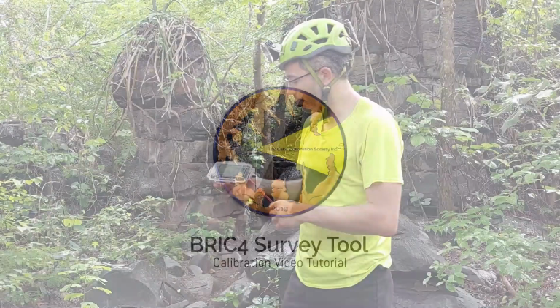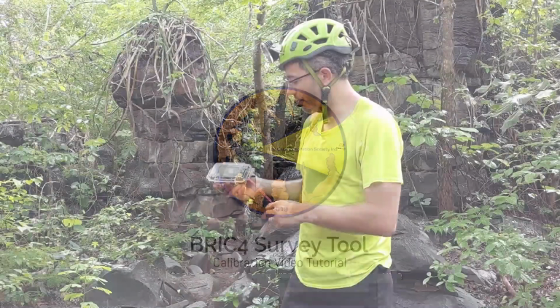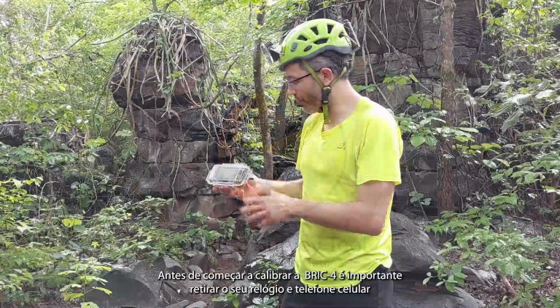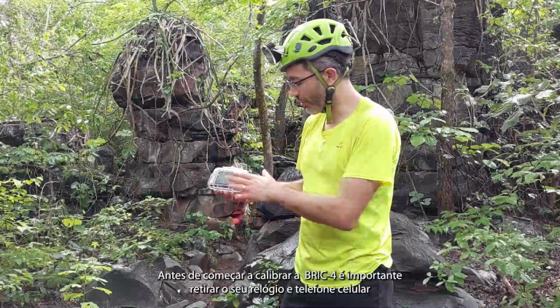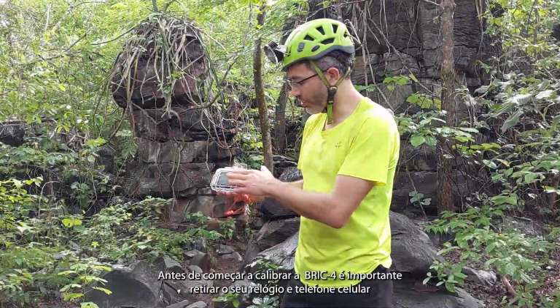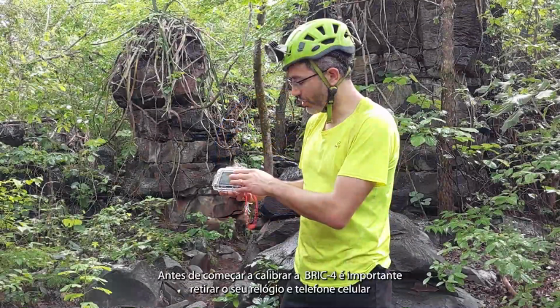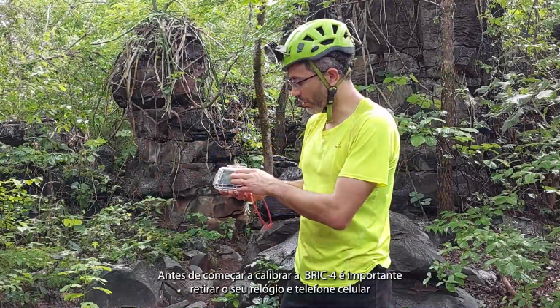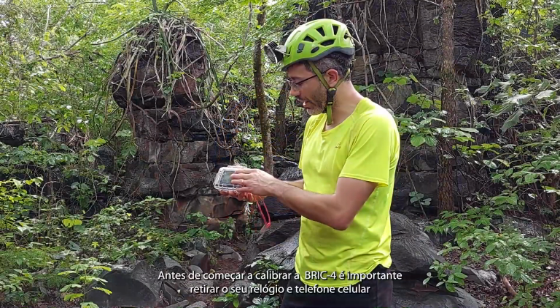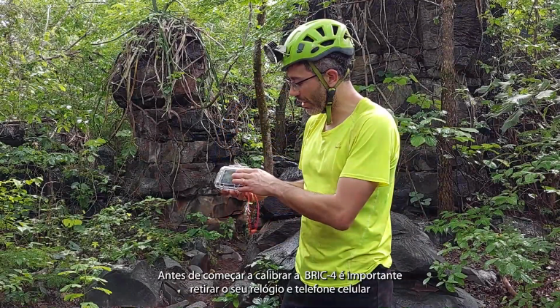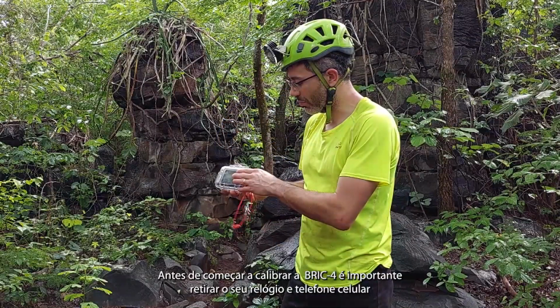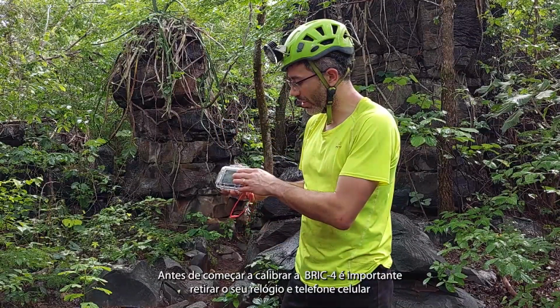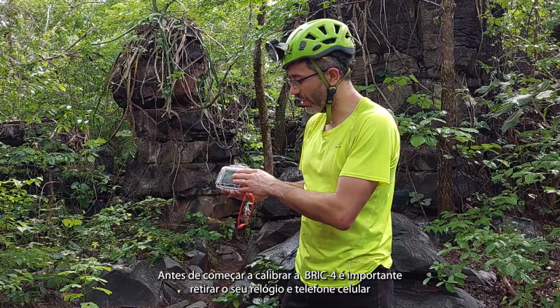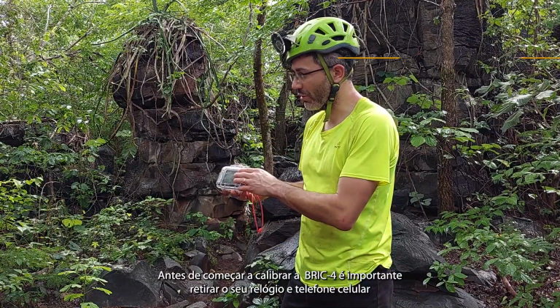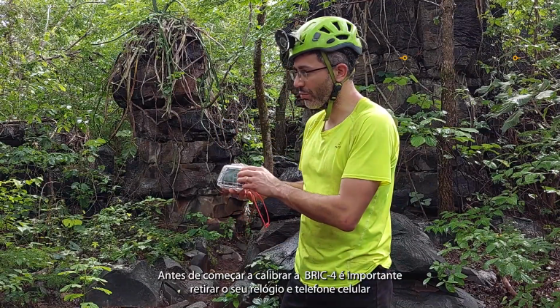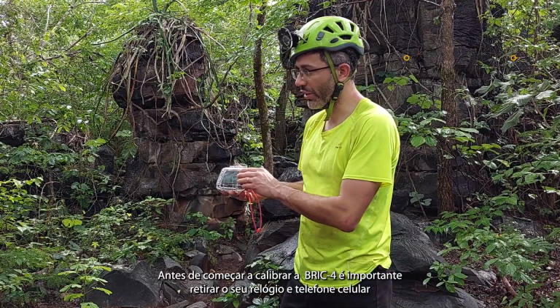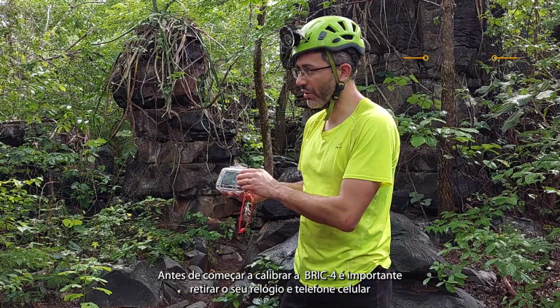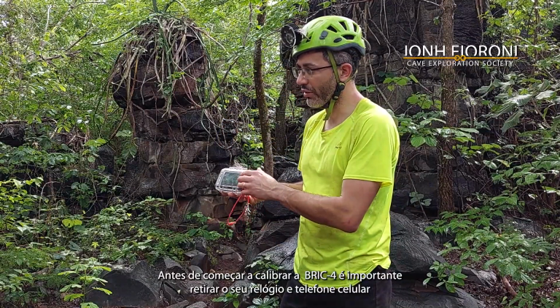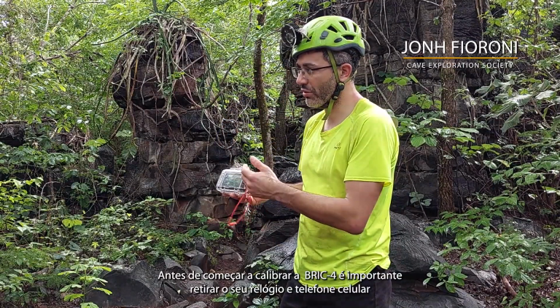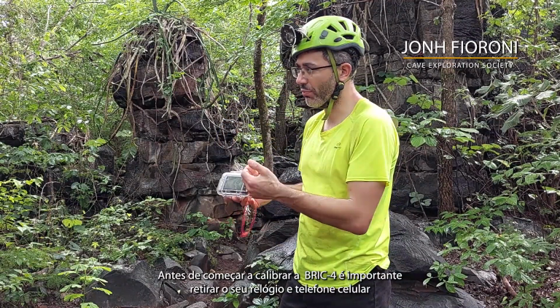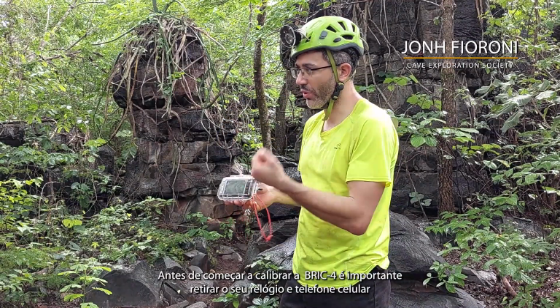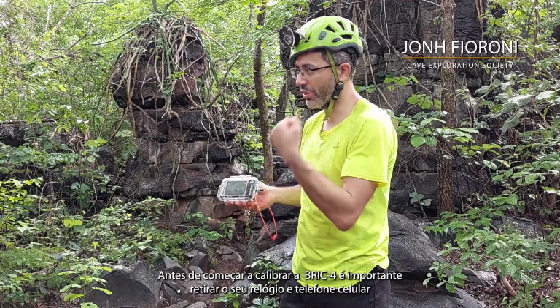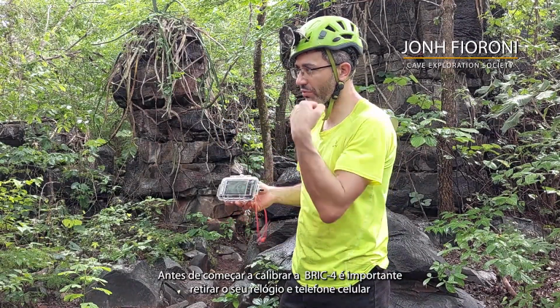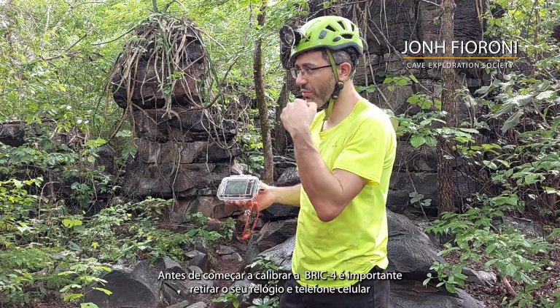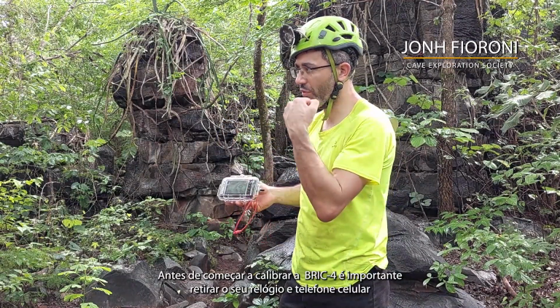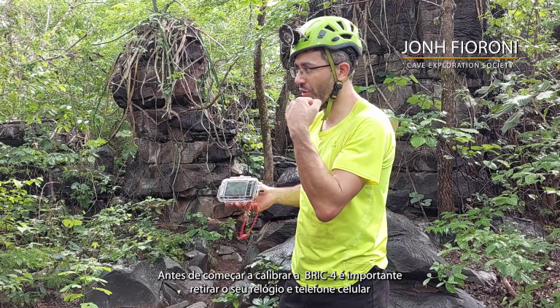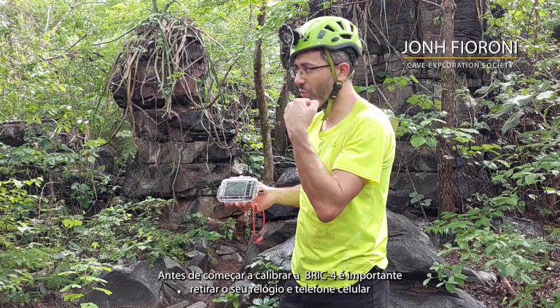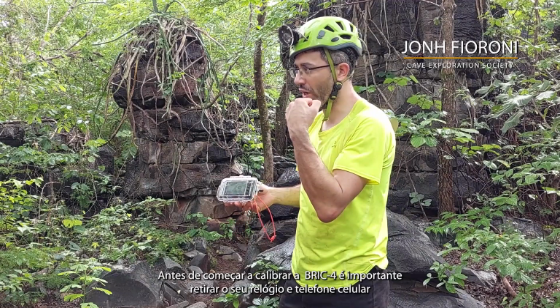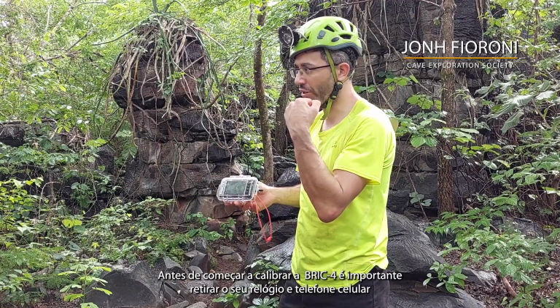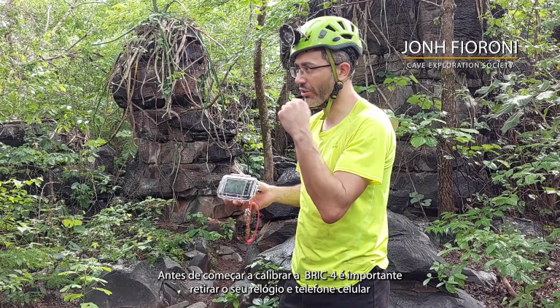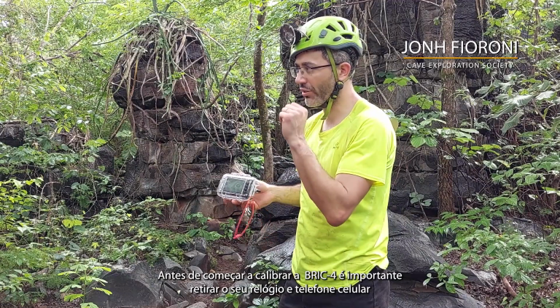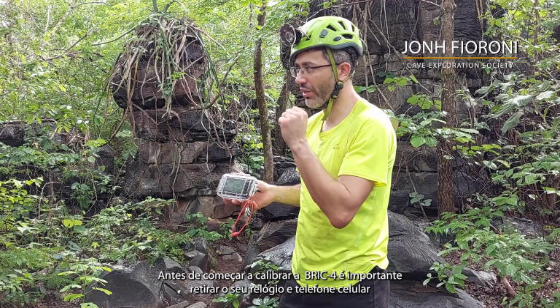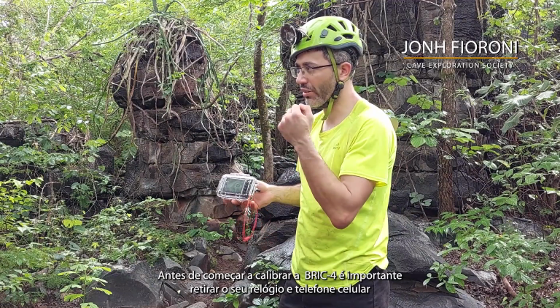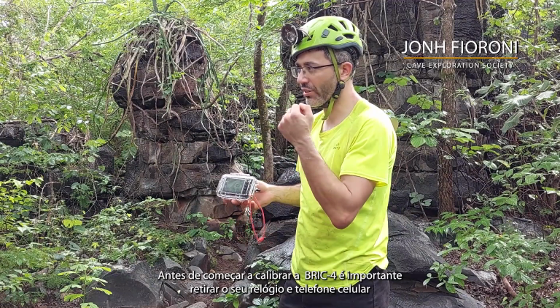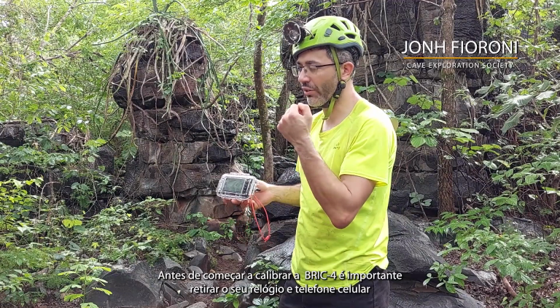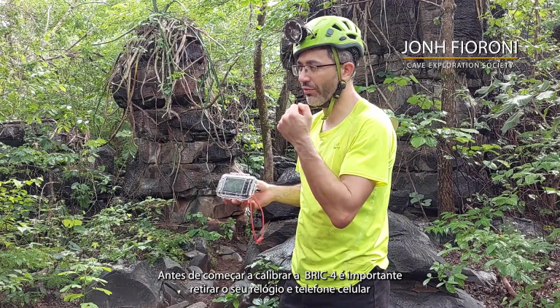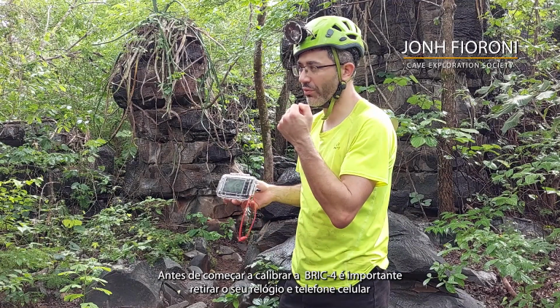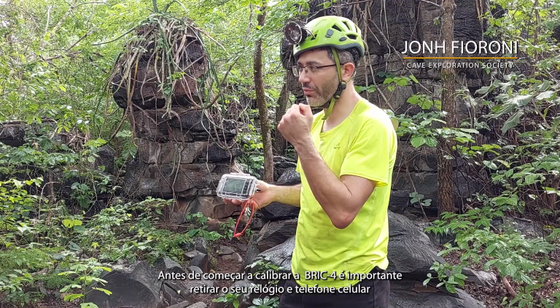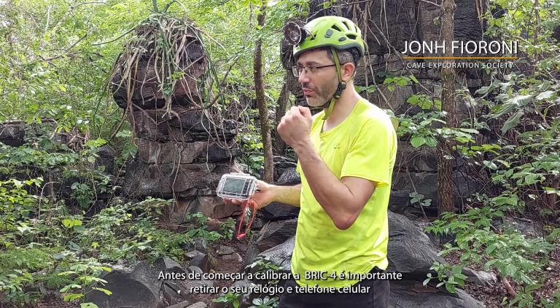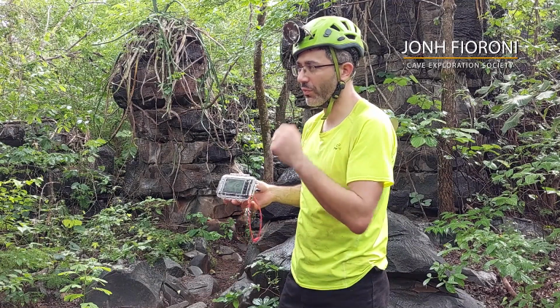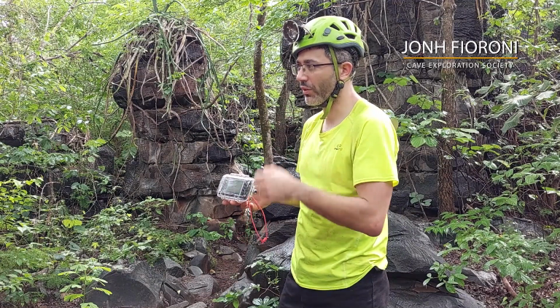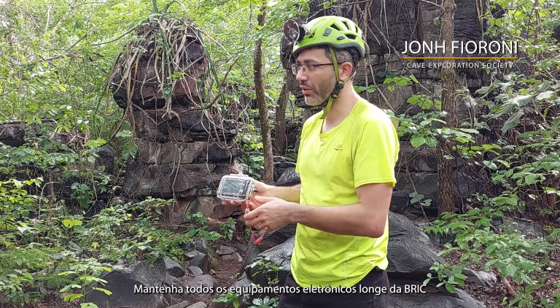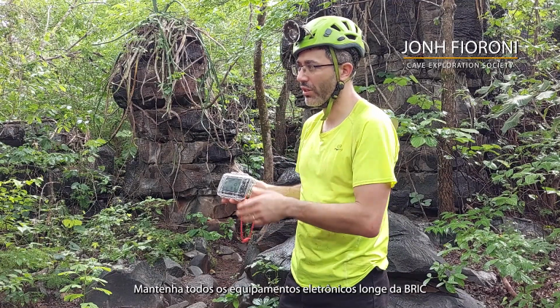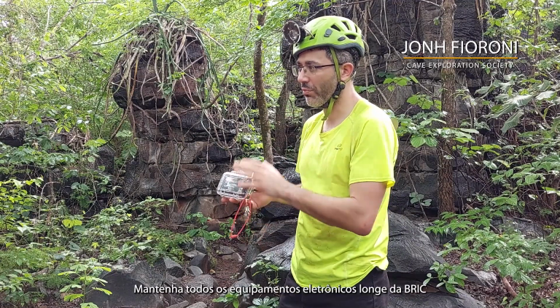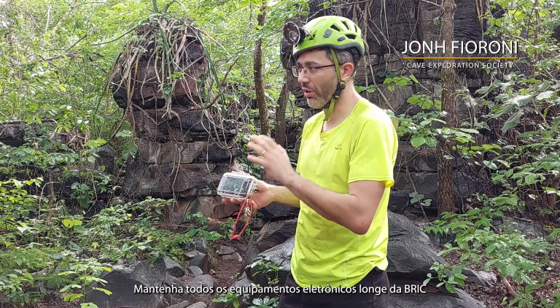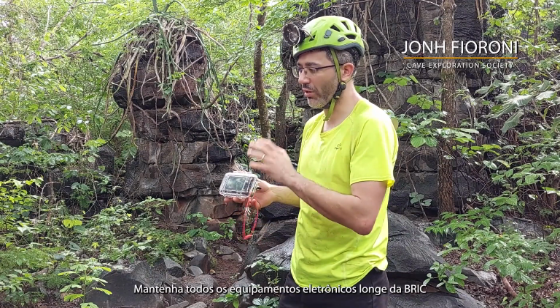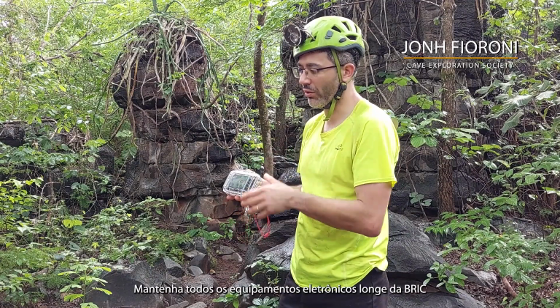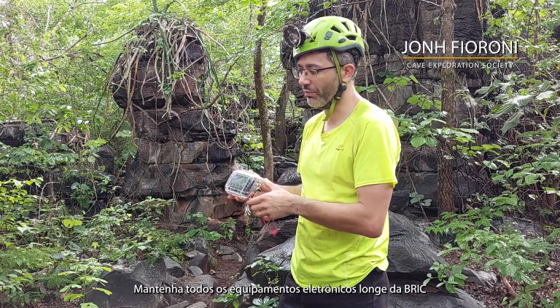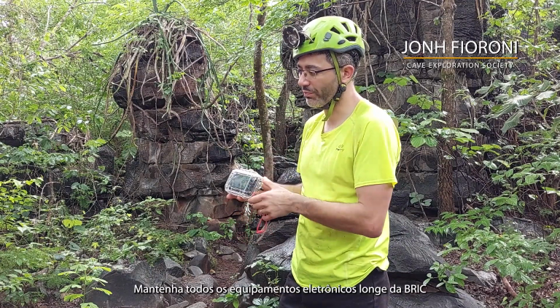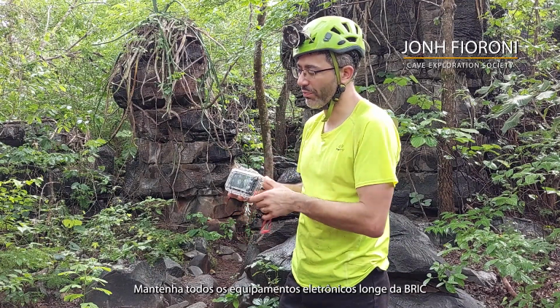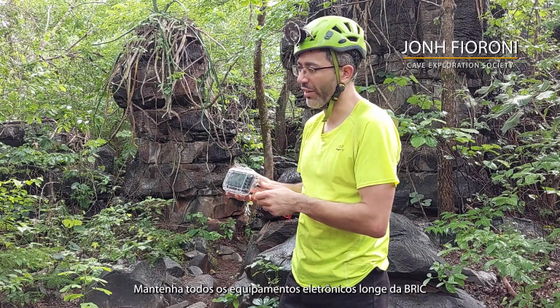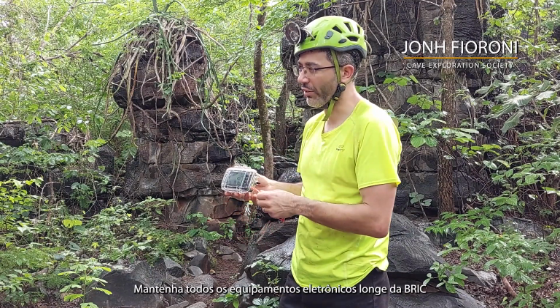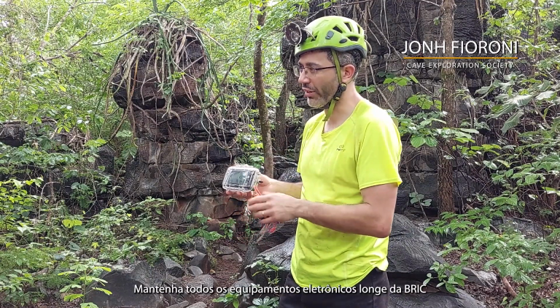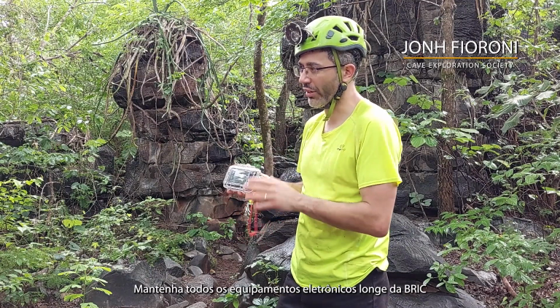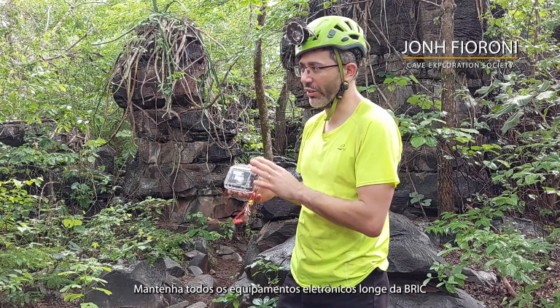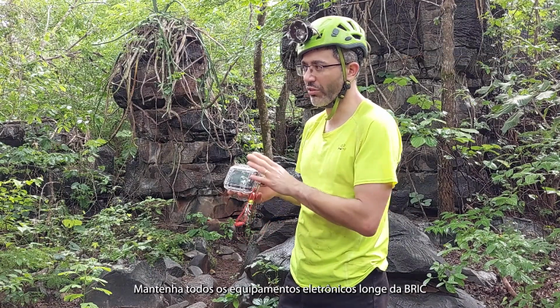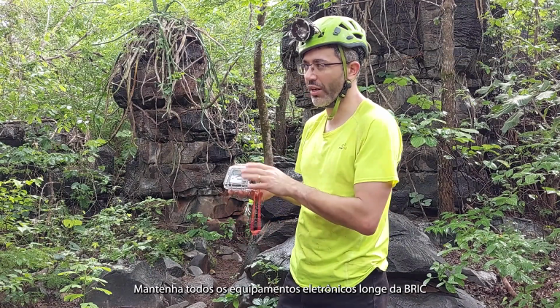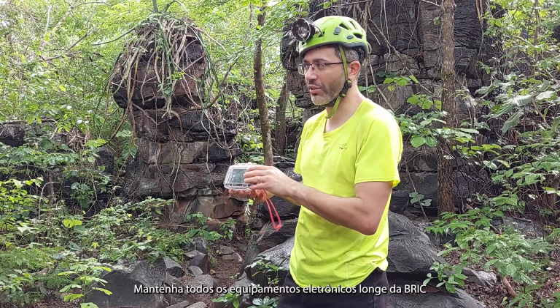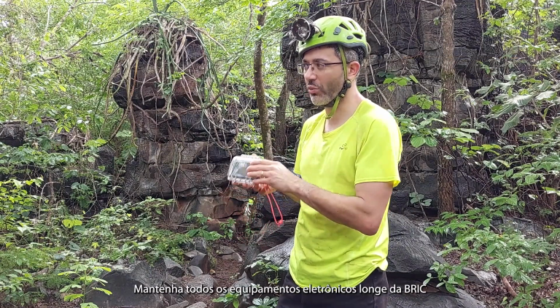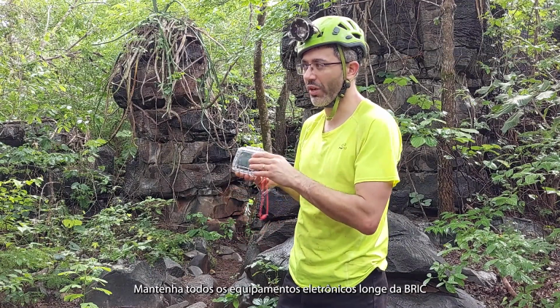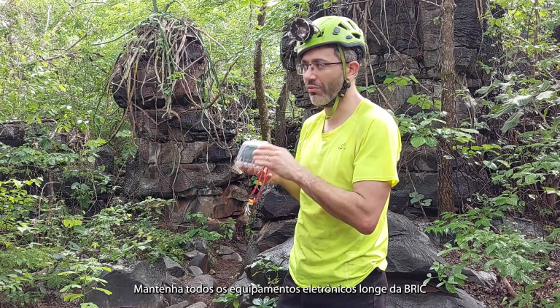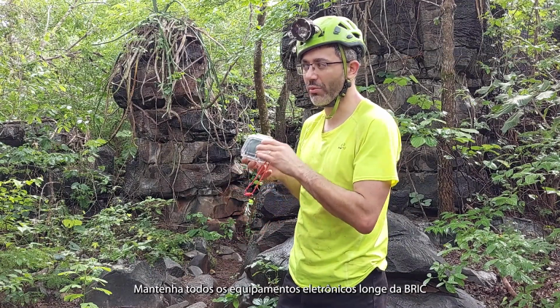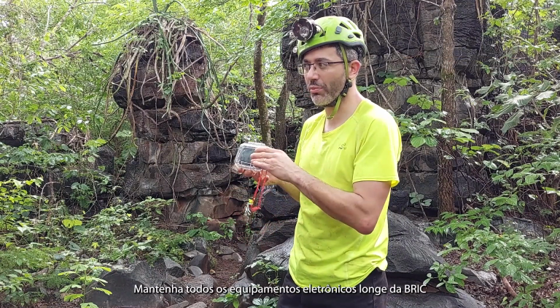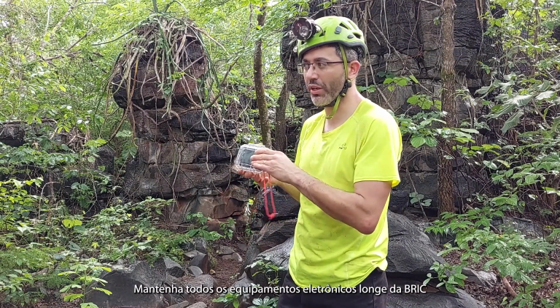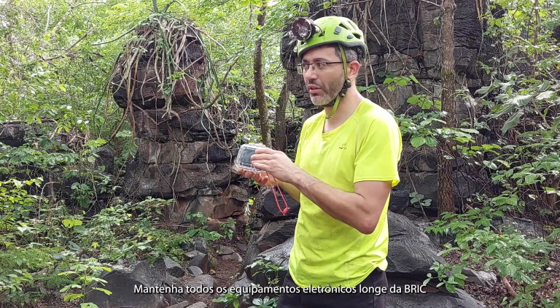Before you start calibrating the brick, it's important to remove your watch and cell phone and keep all metal and electronics away from the brick.